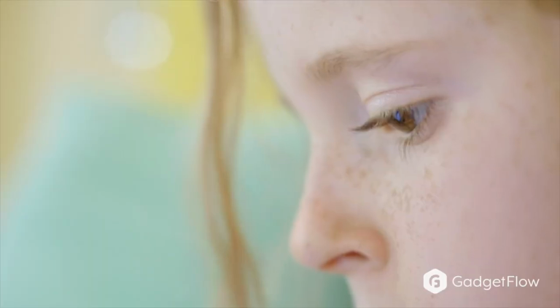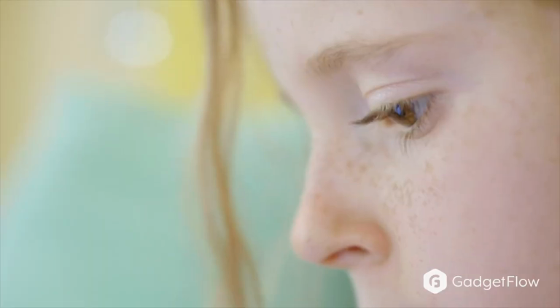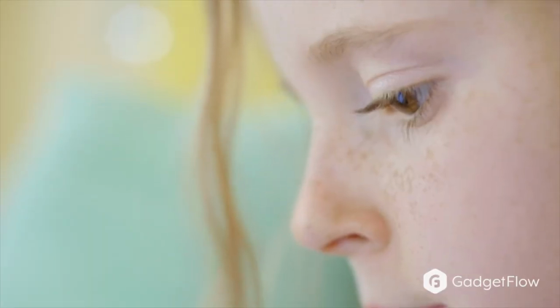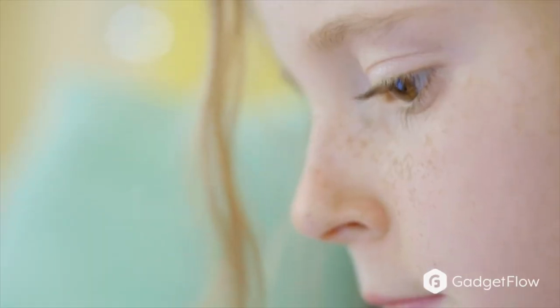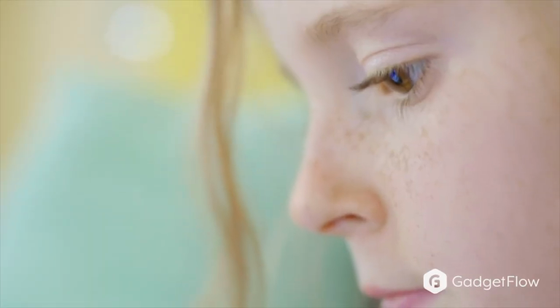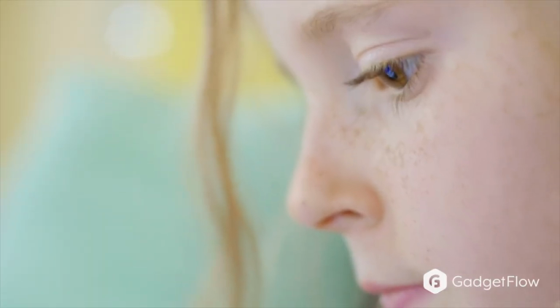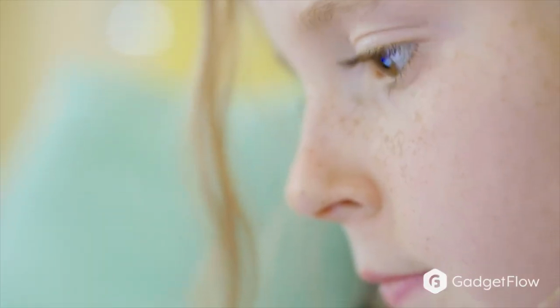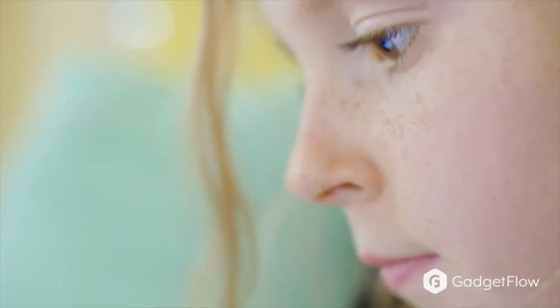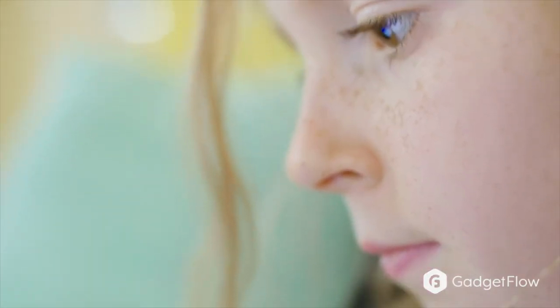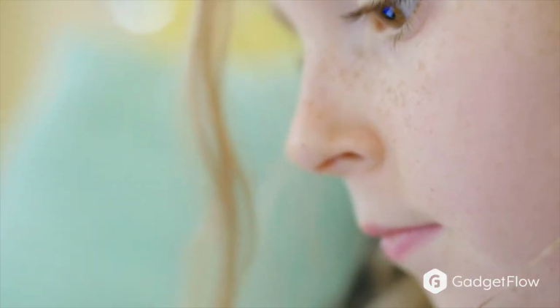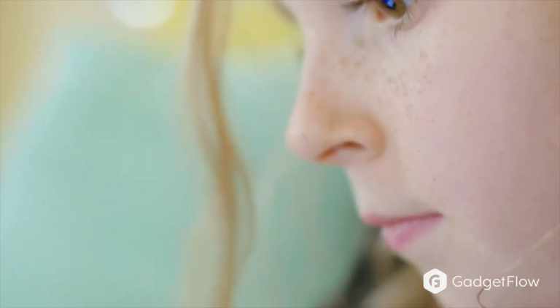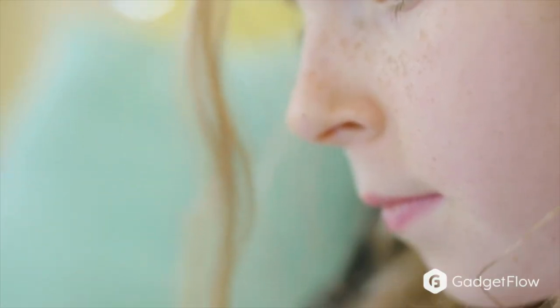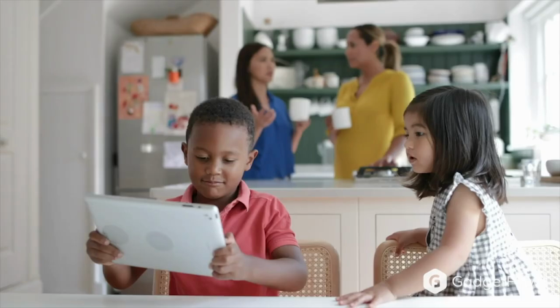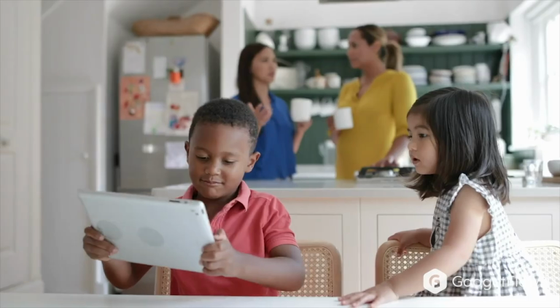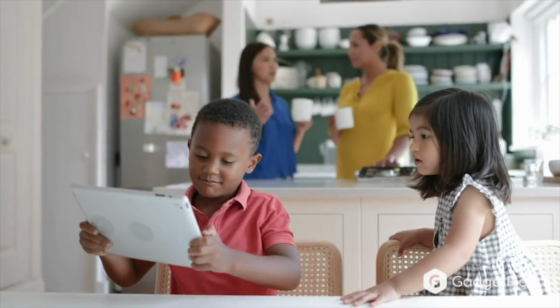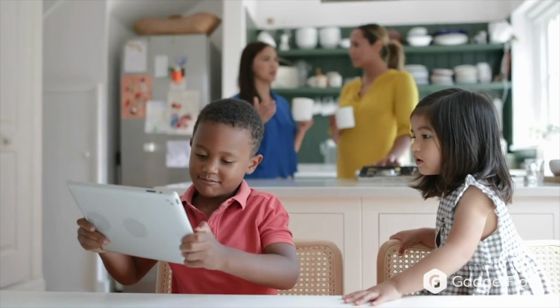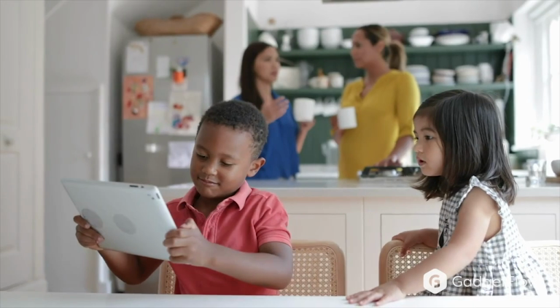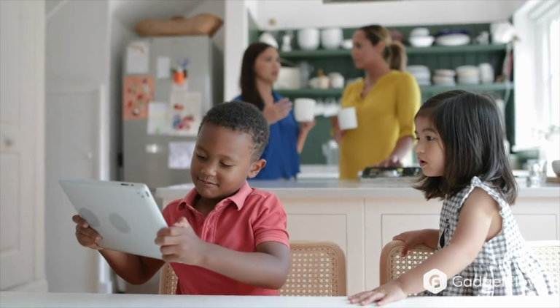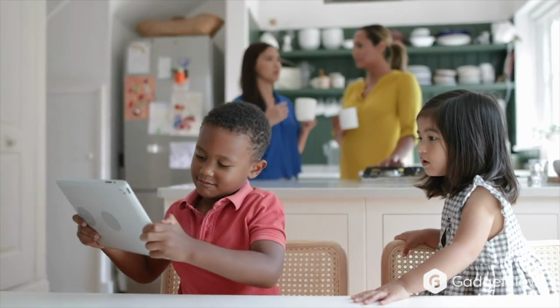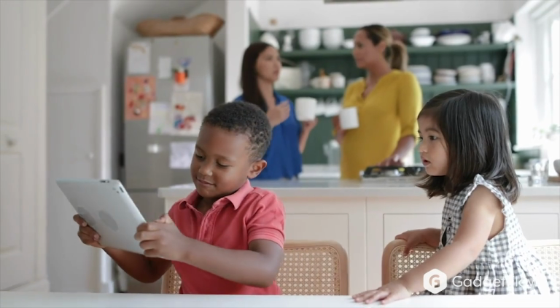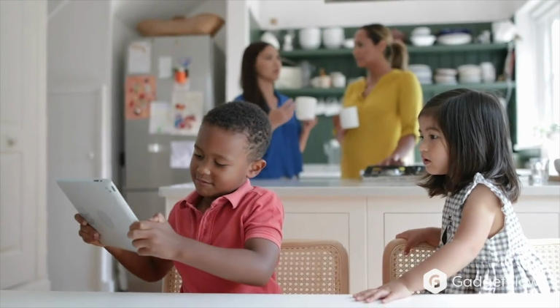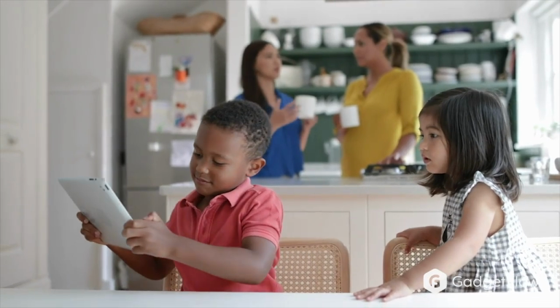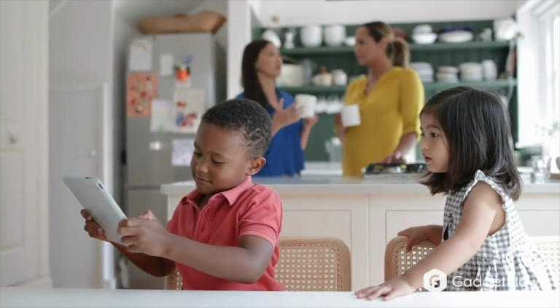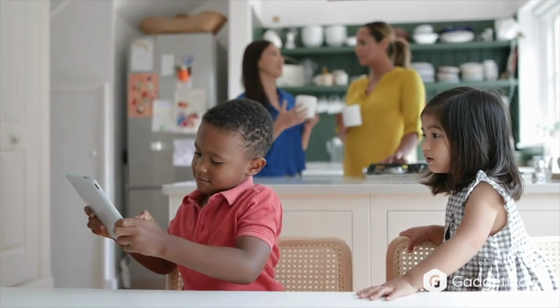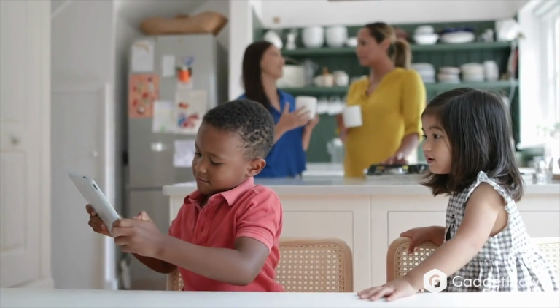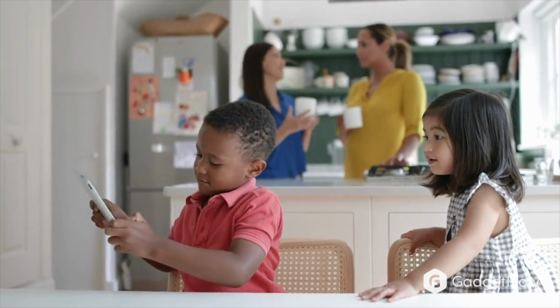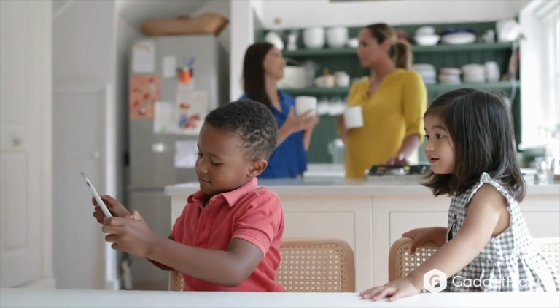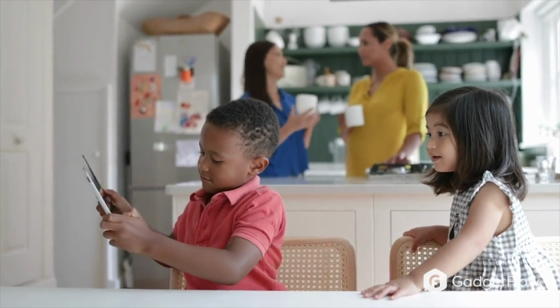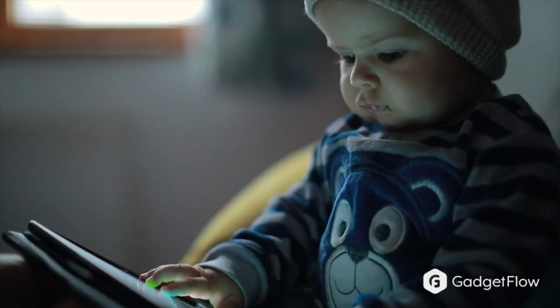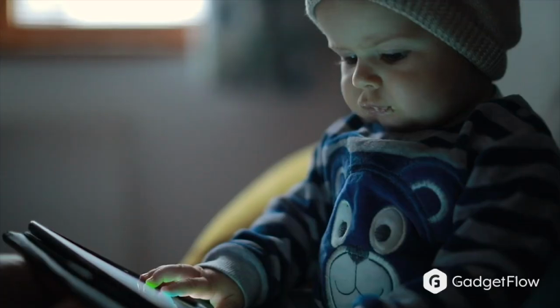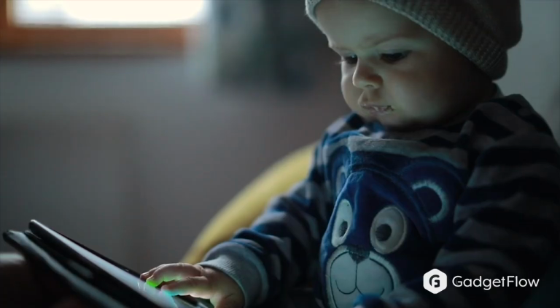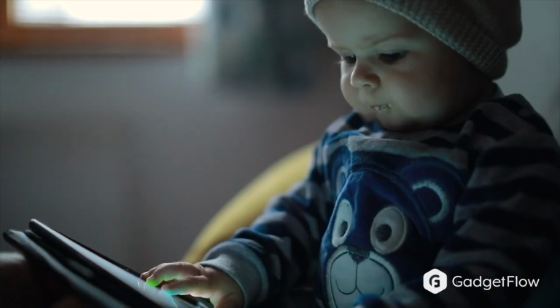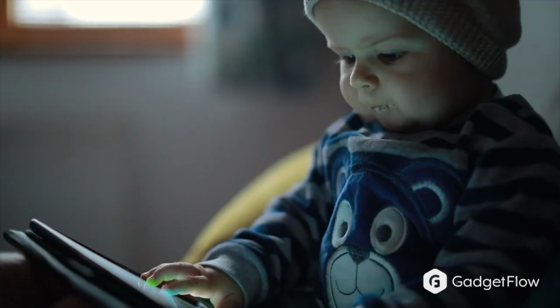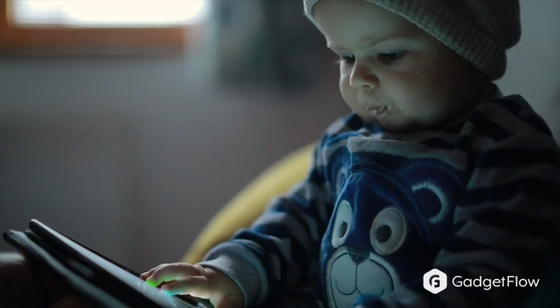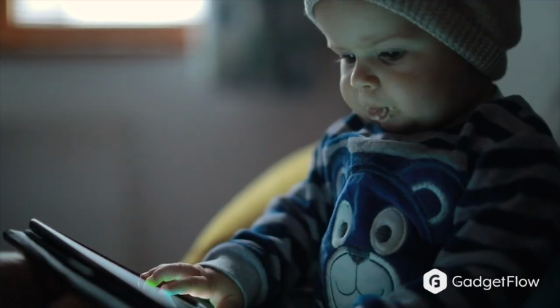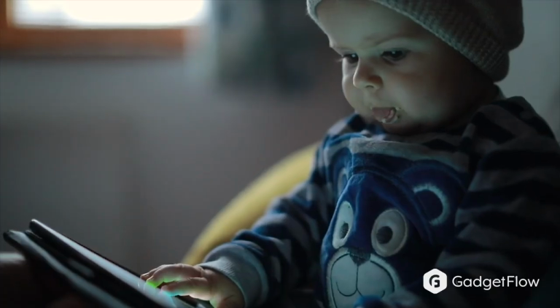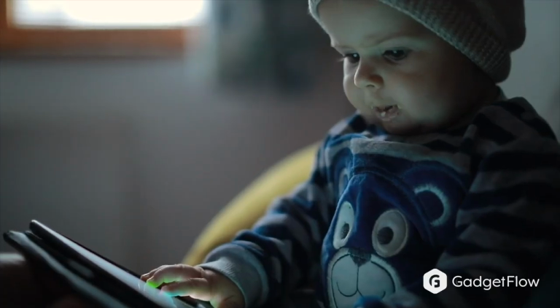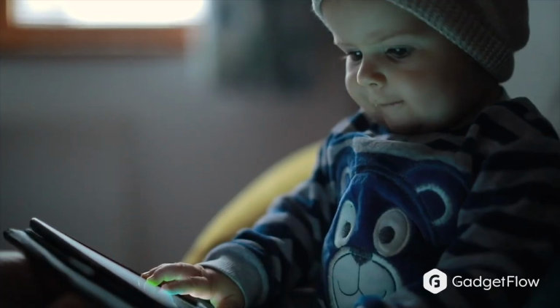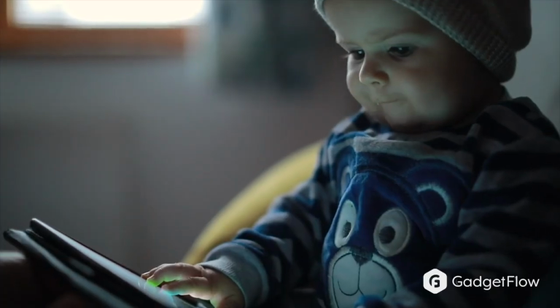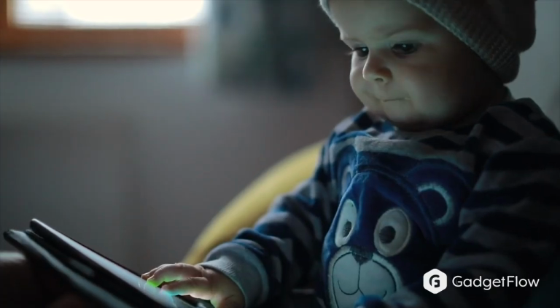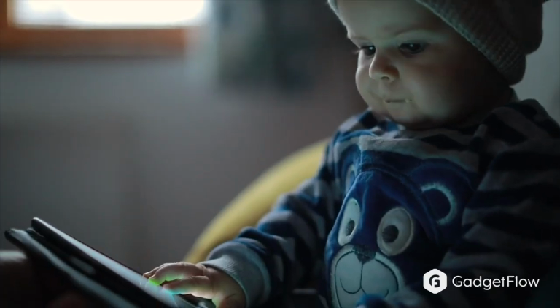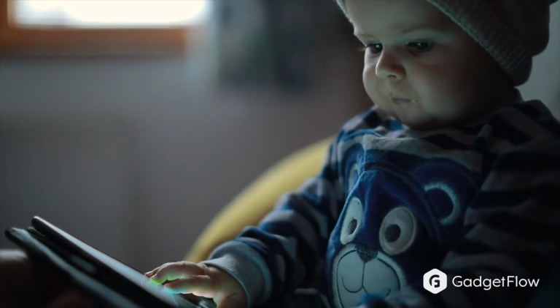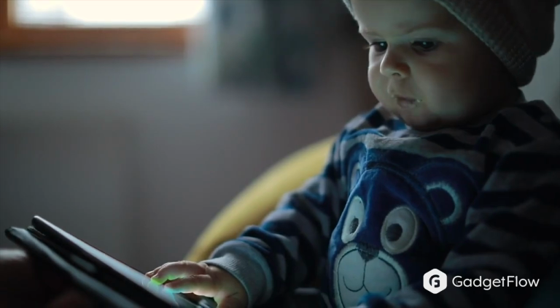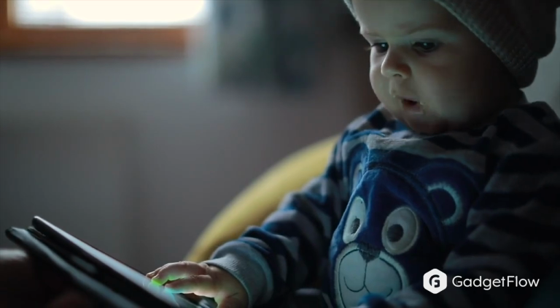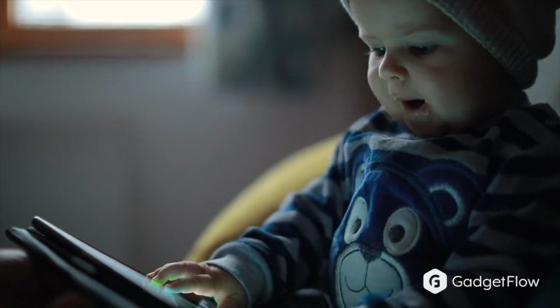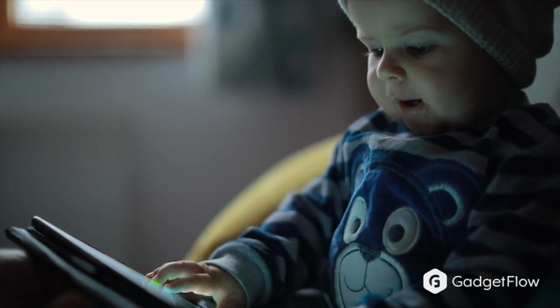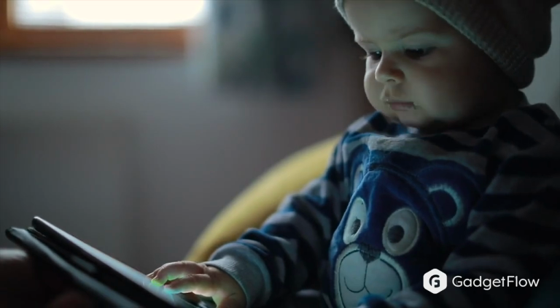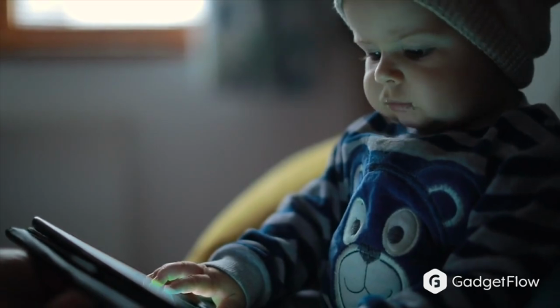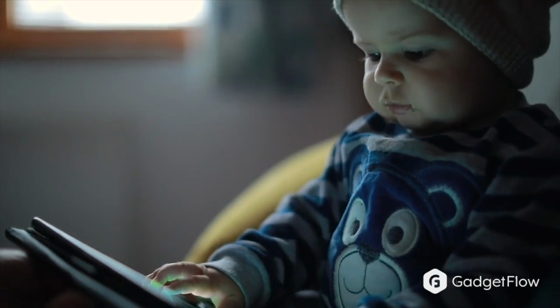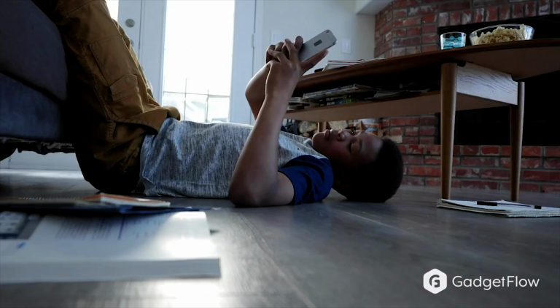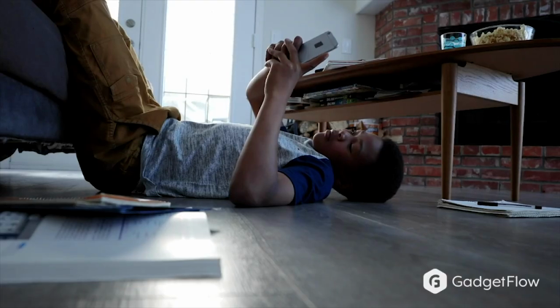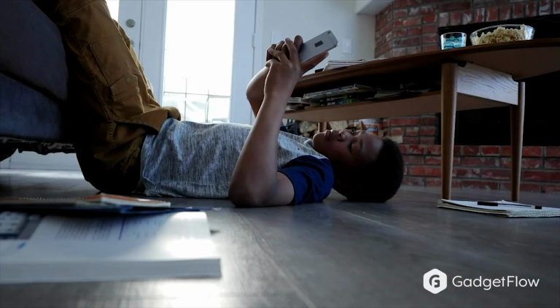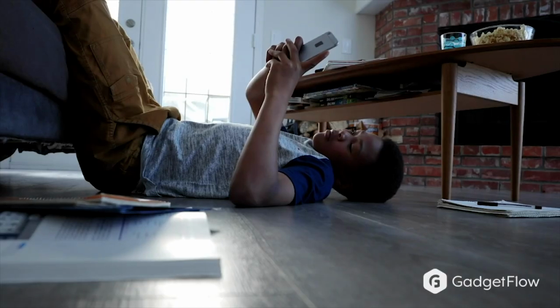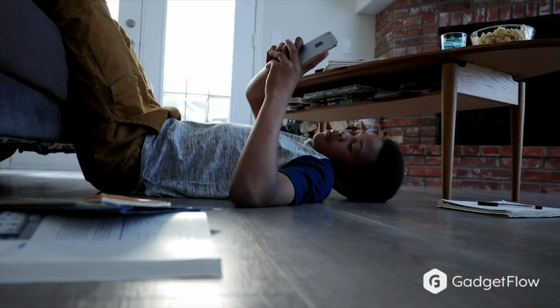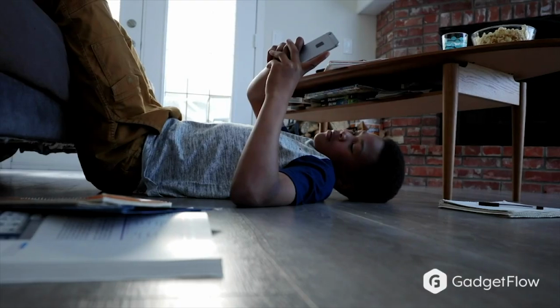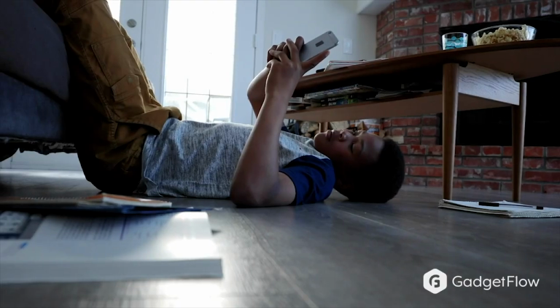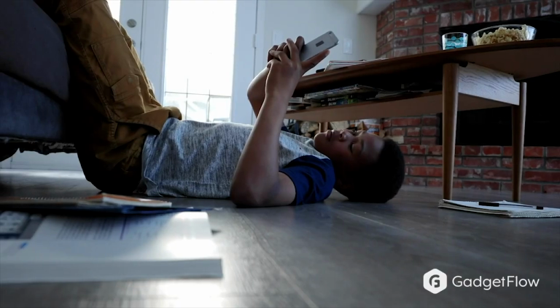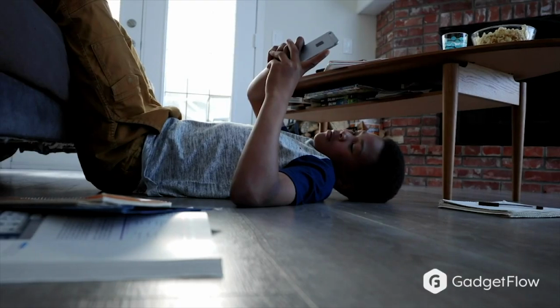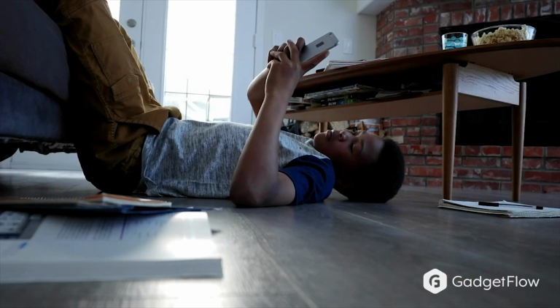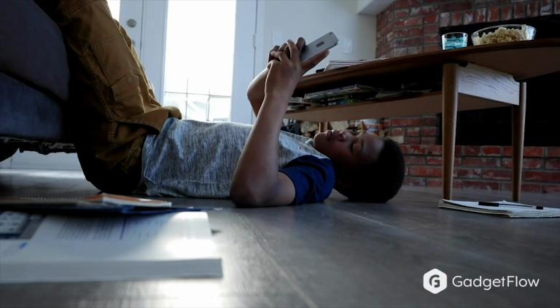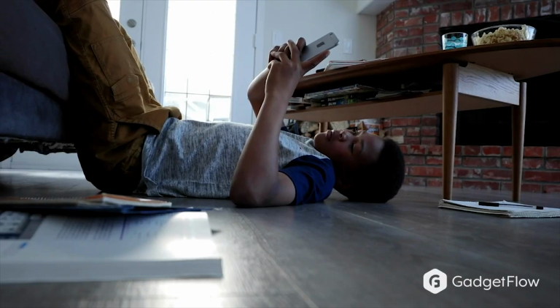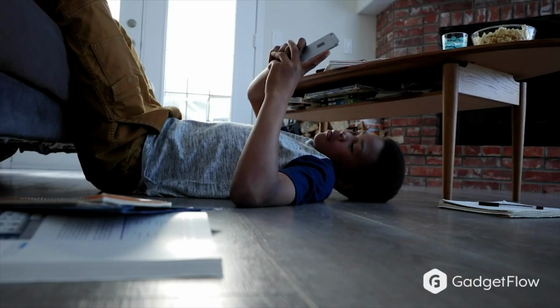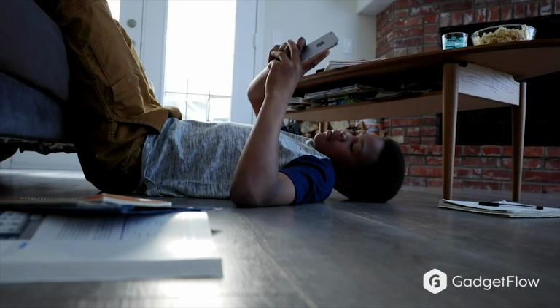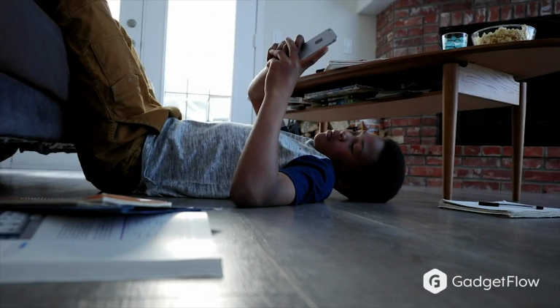Our modern world is filled with screen time. Whether it be a smartphone, tablet, or computer, it can get easy to lose sight of the people right in front of you.